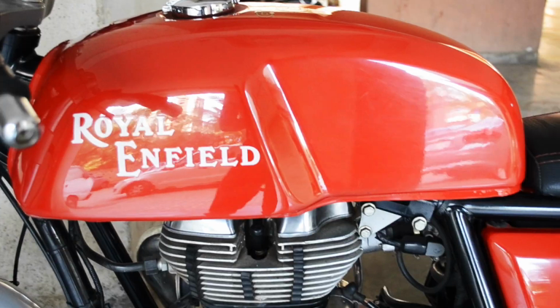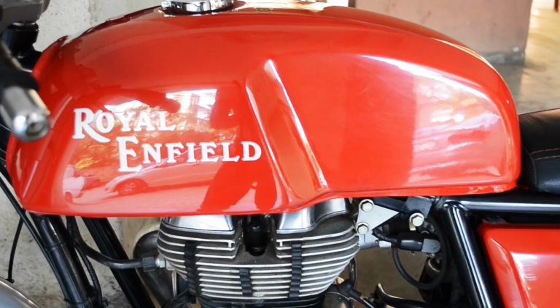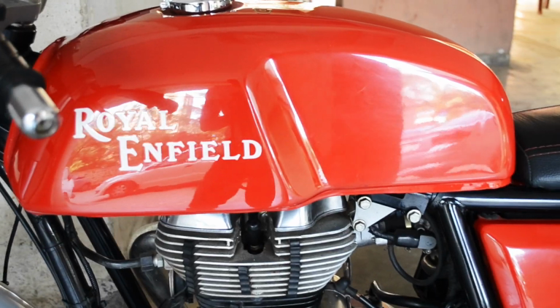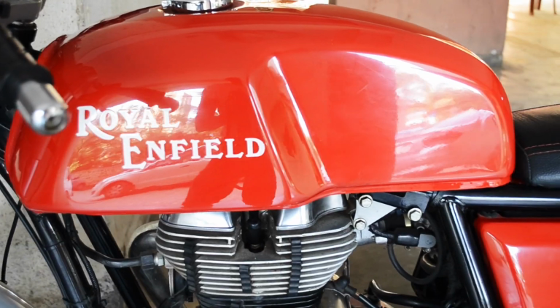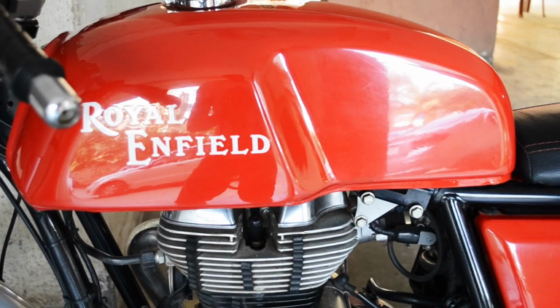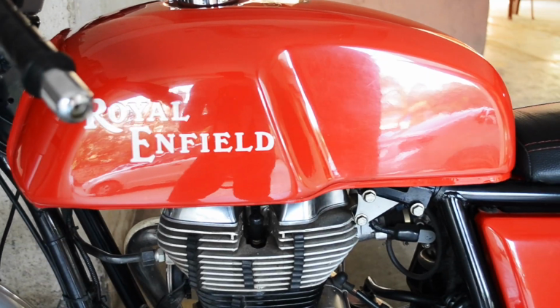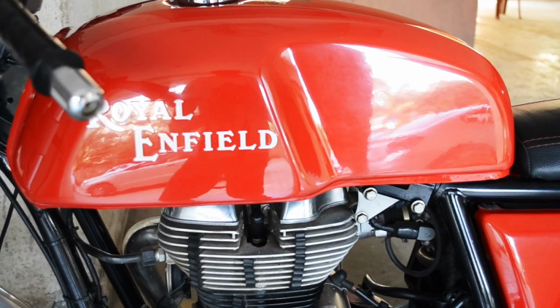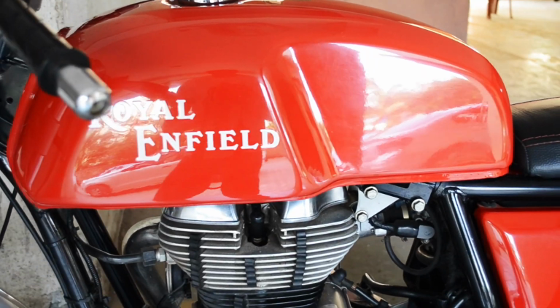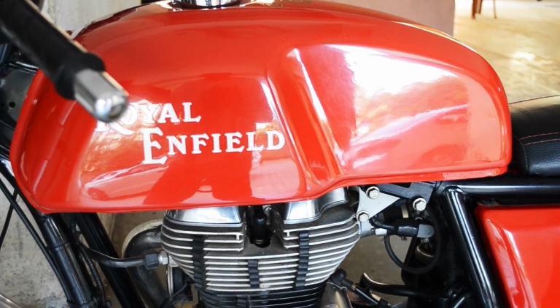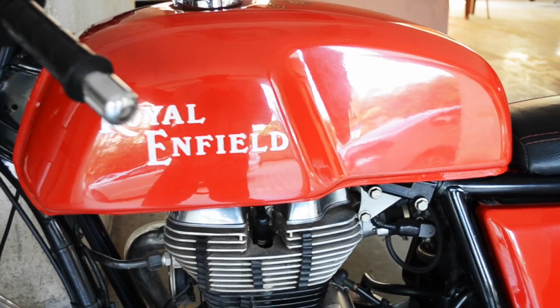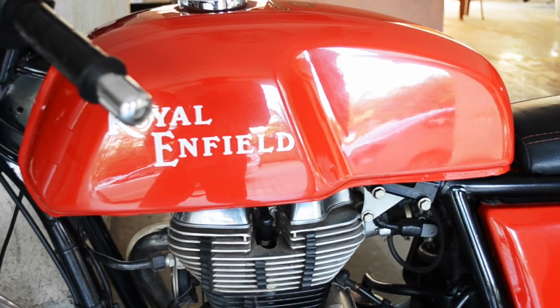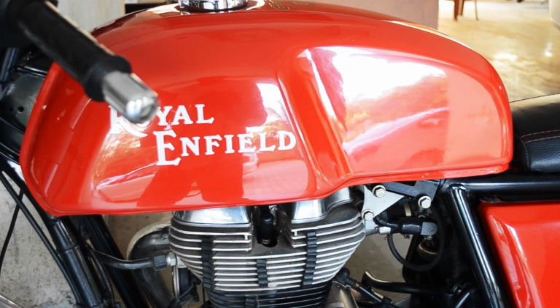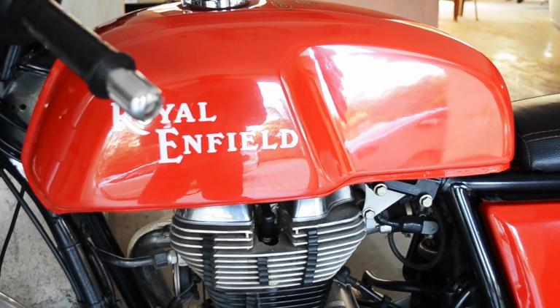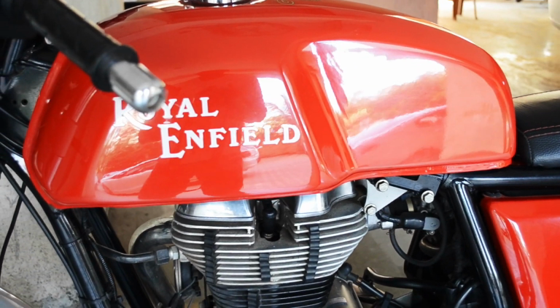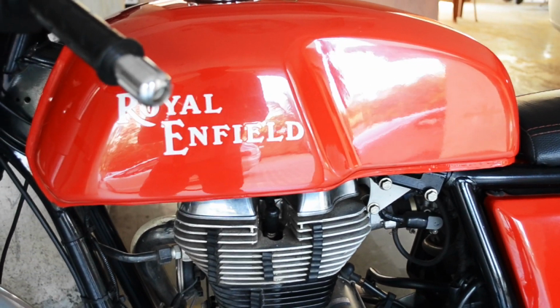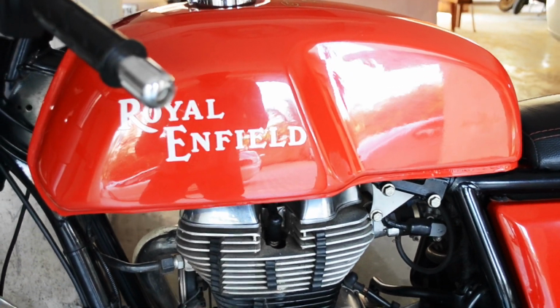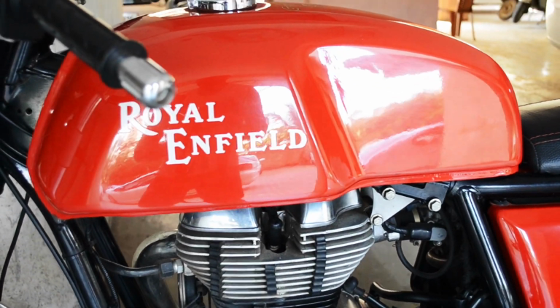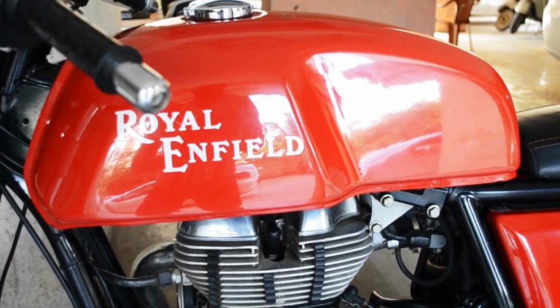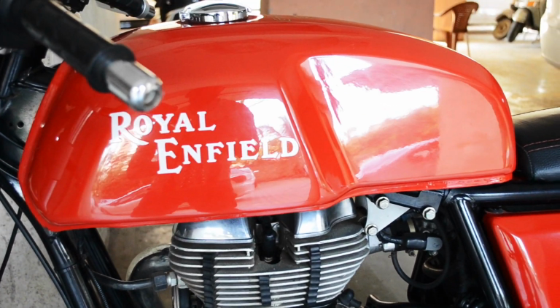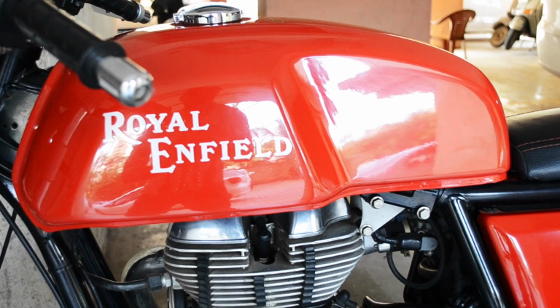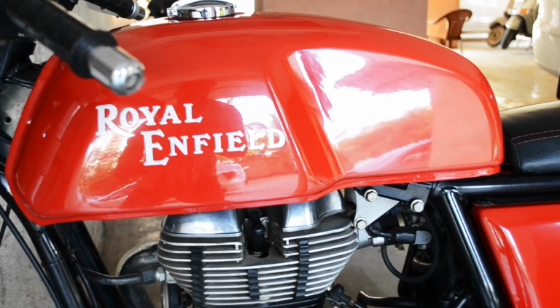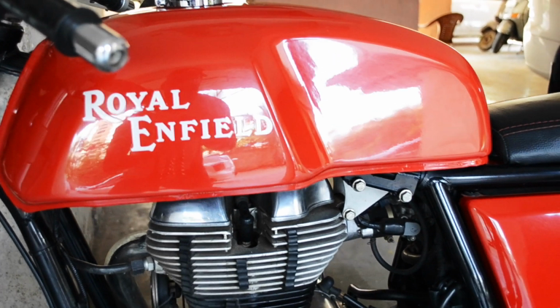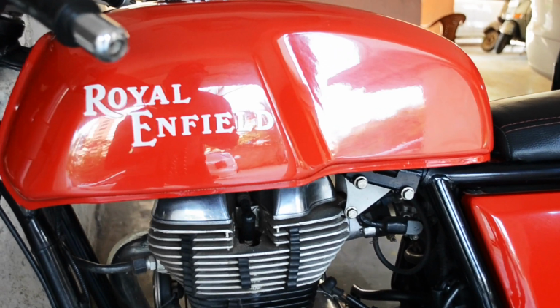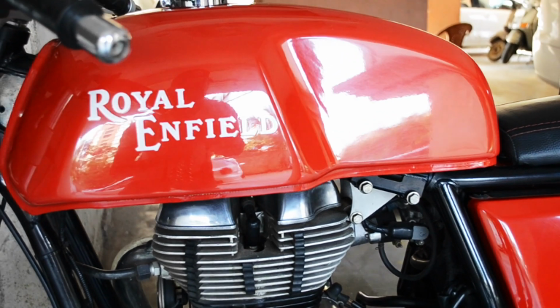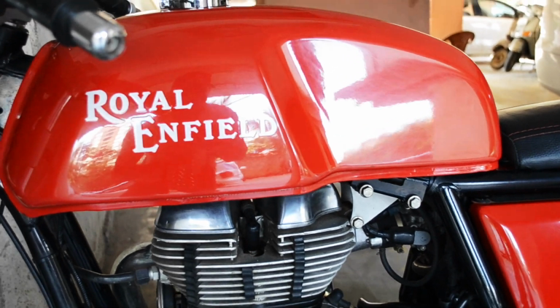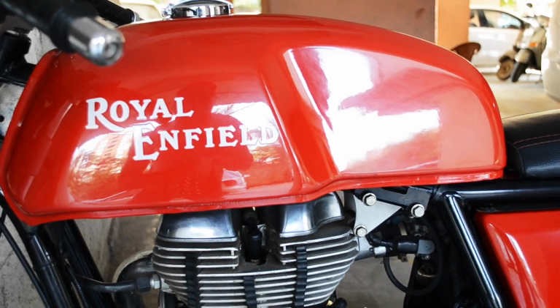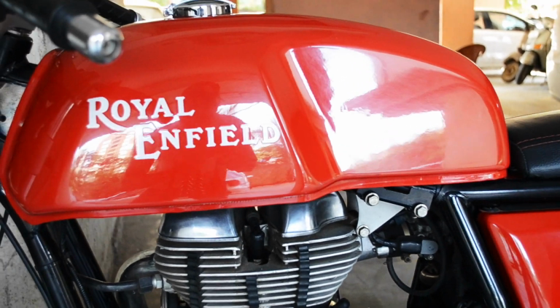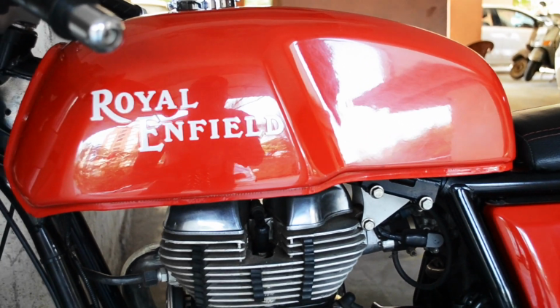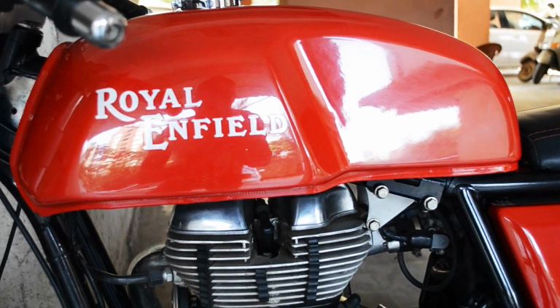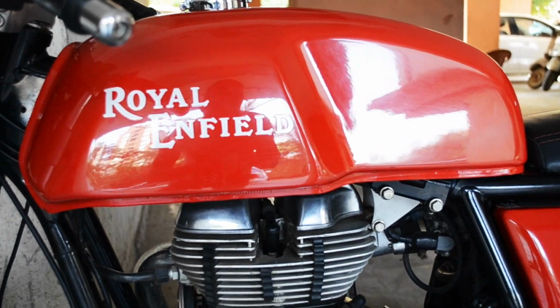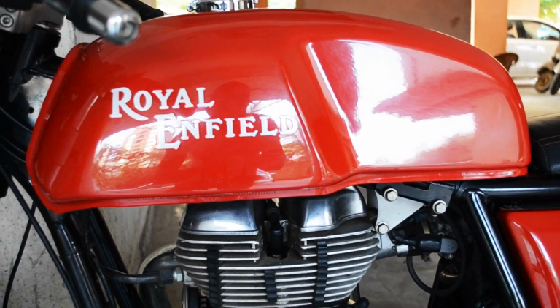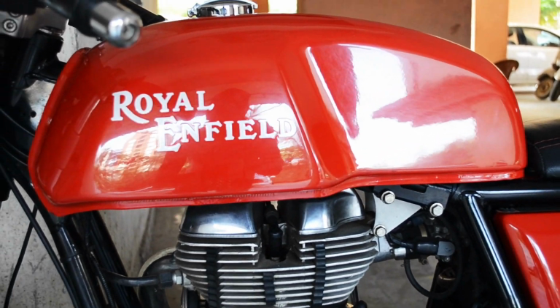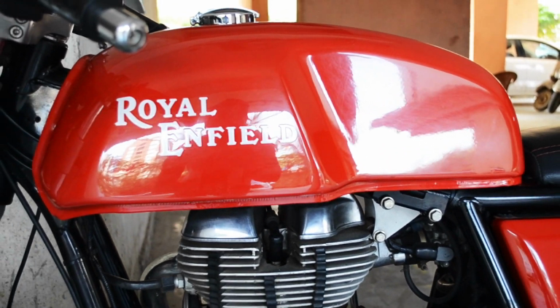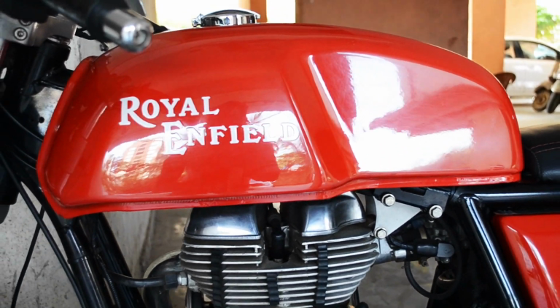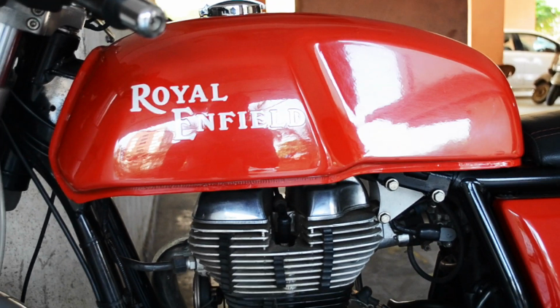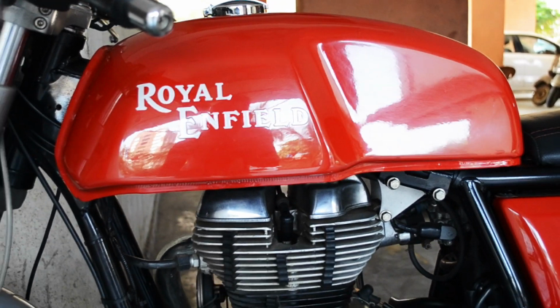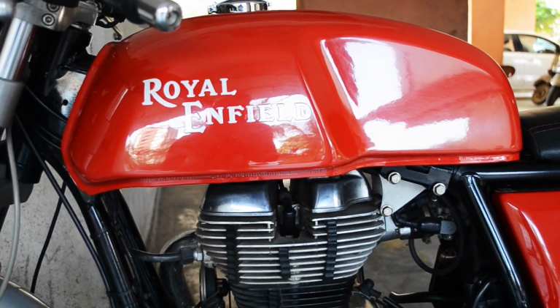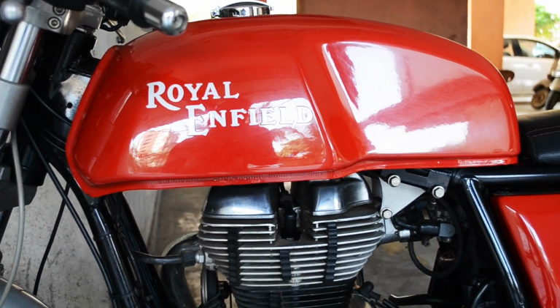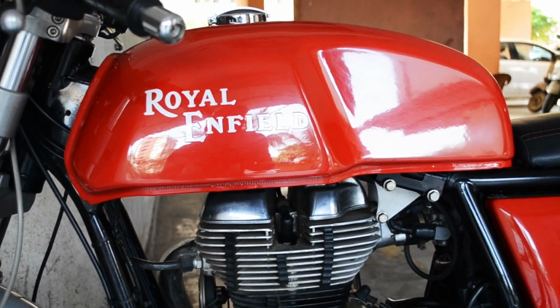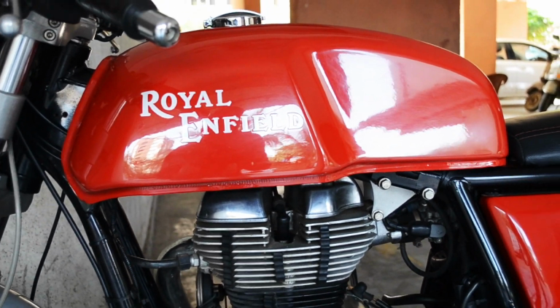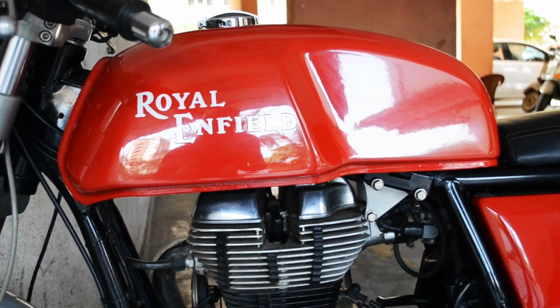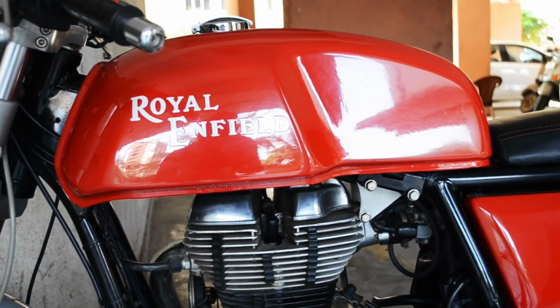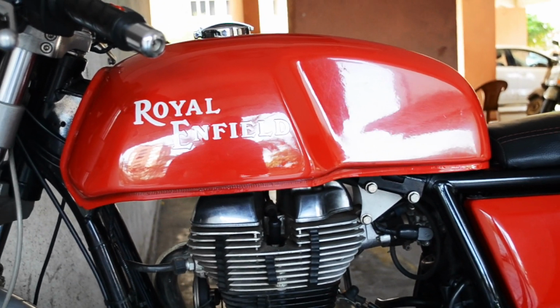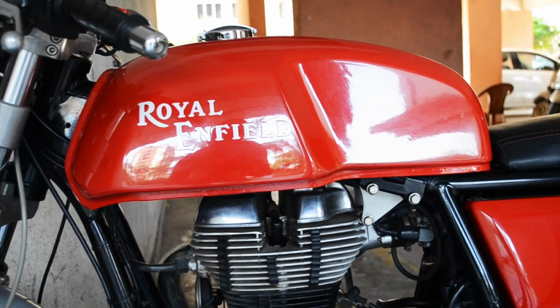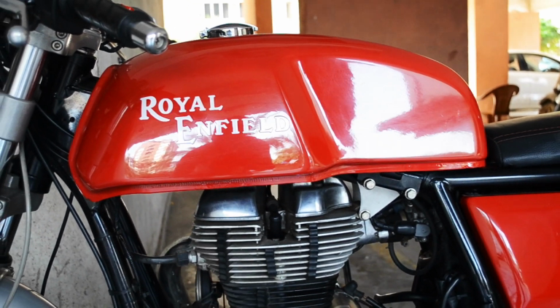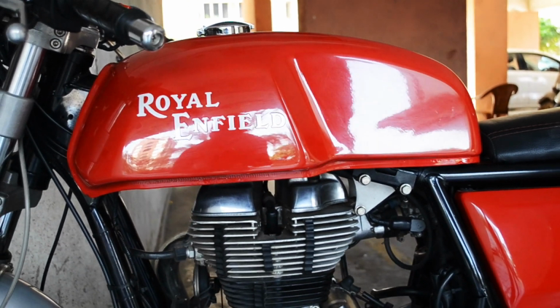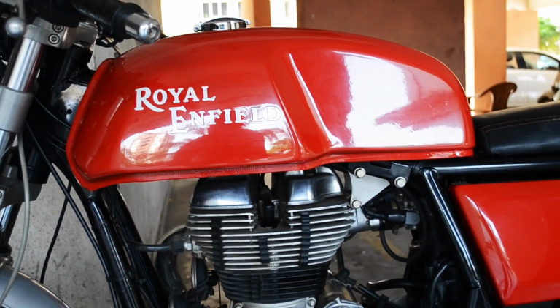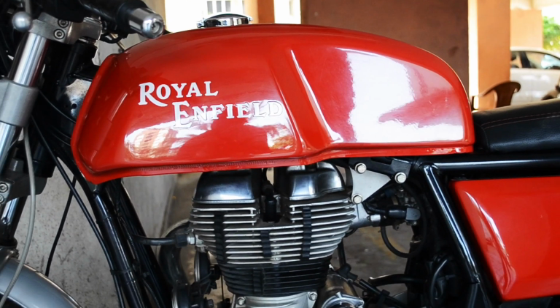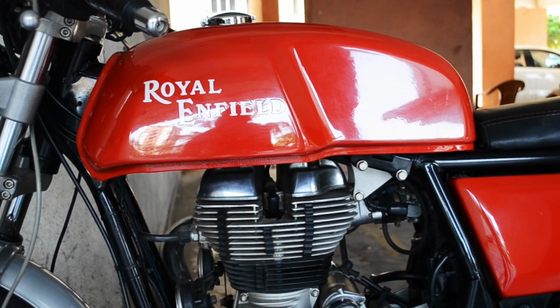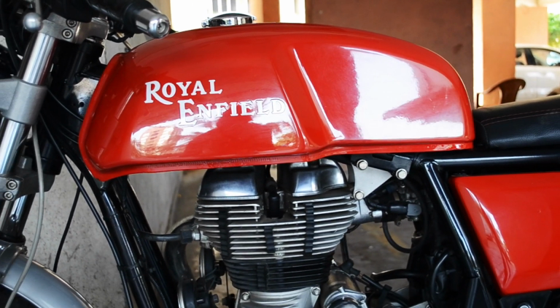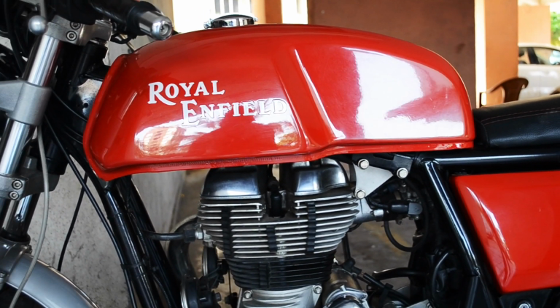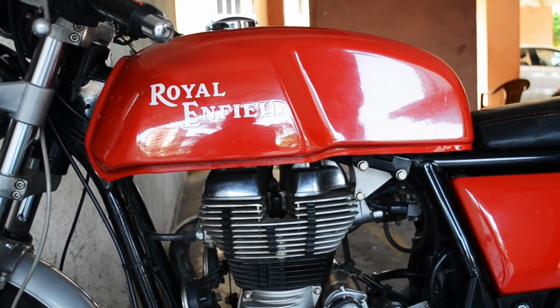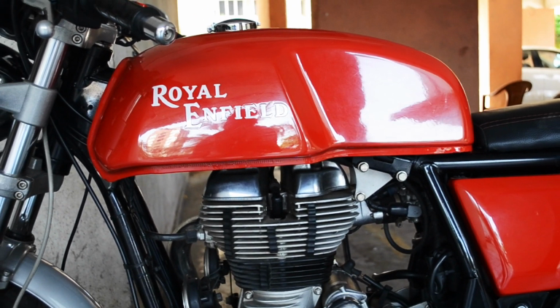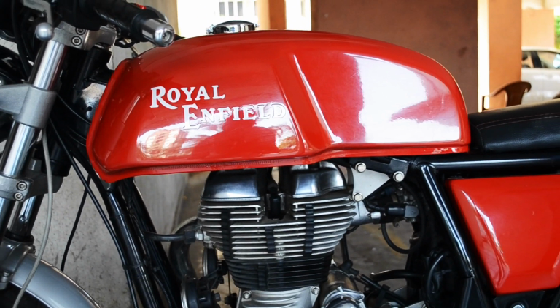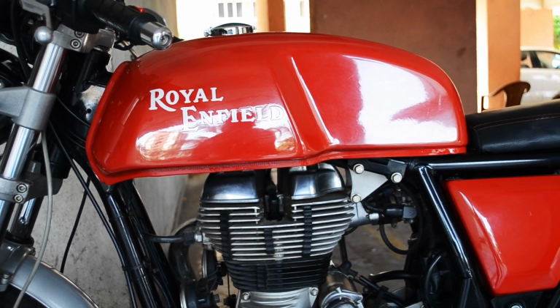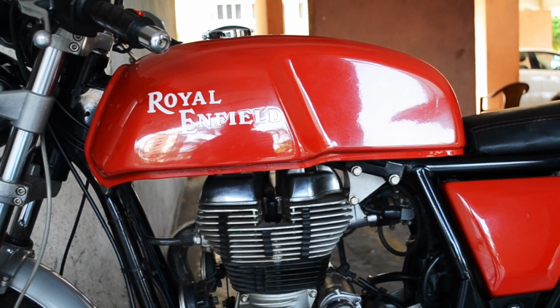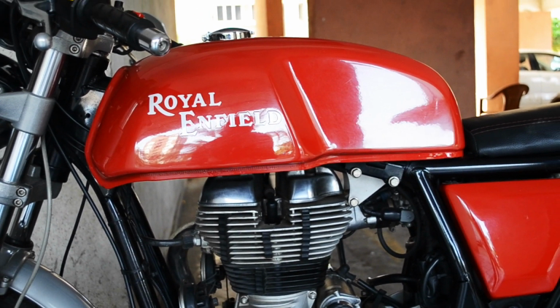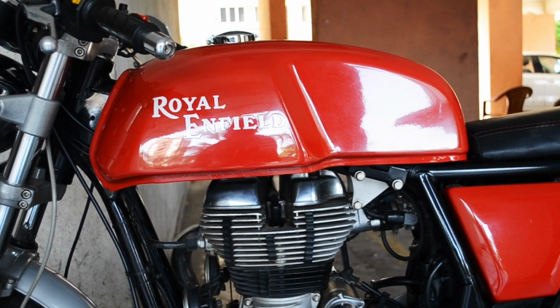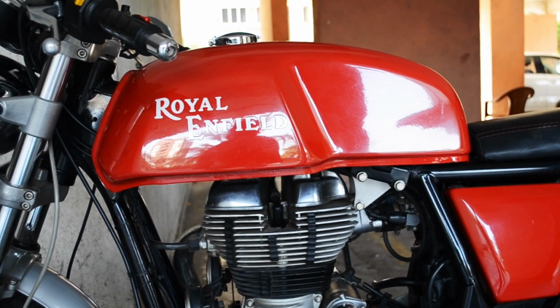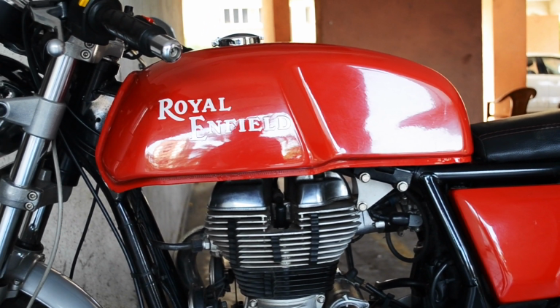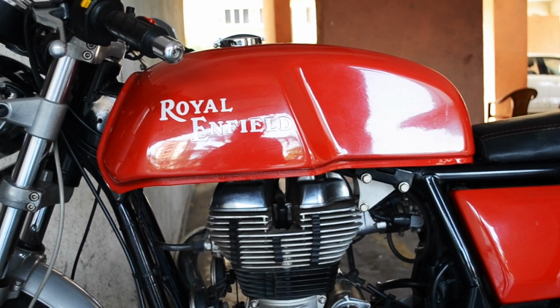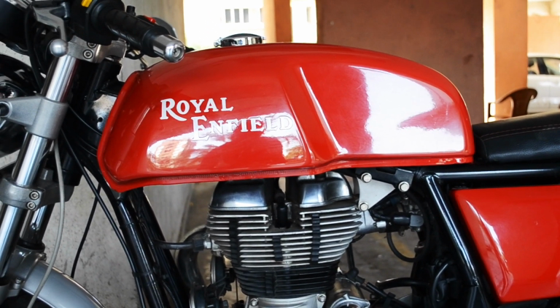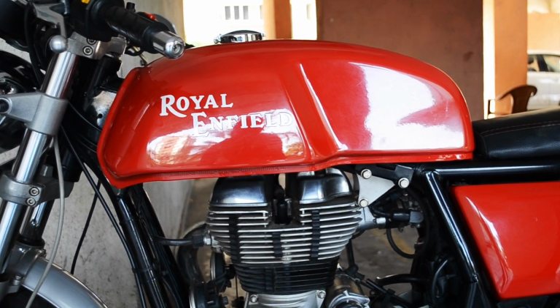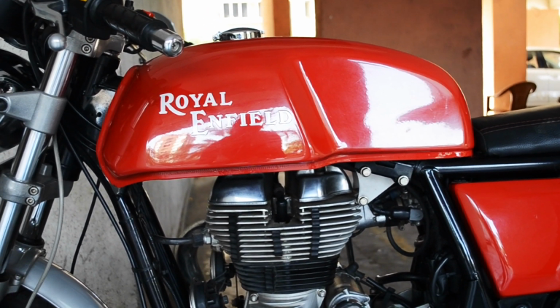The old school cafe racer style fuel tank holds a capacity of 13.5 litres for petrol.